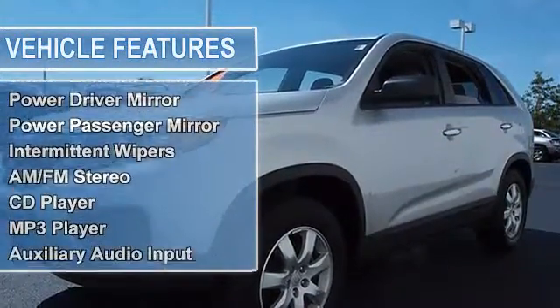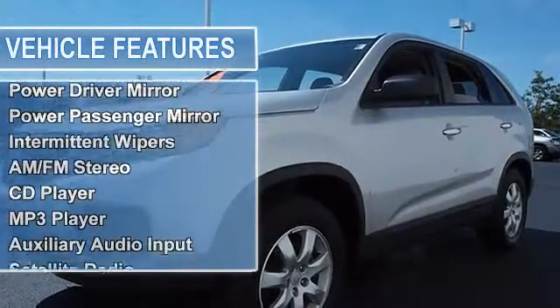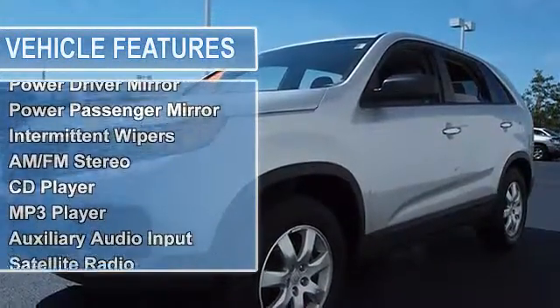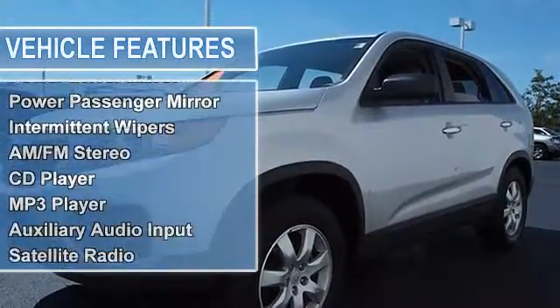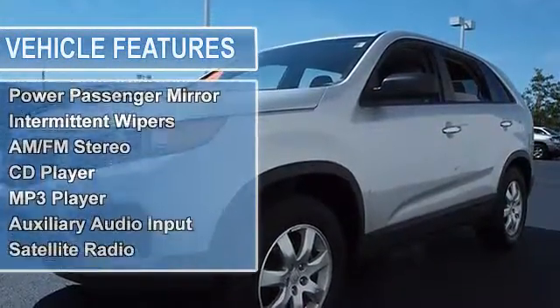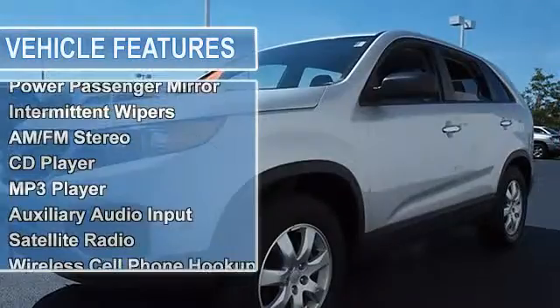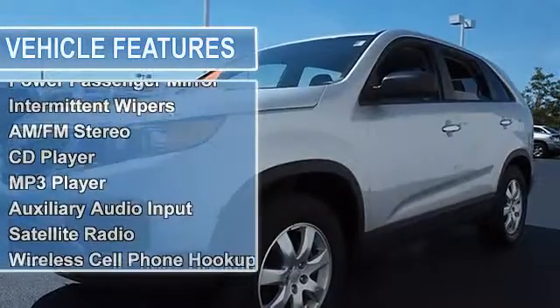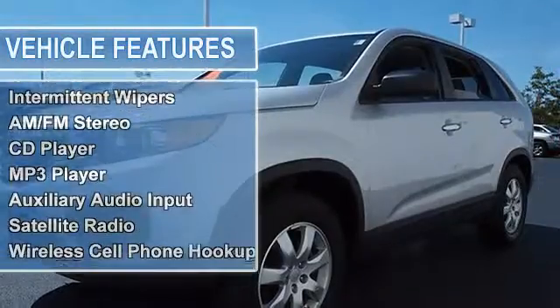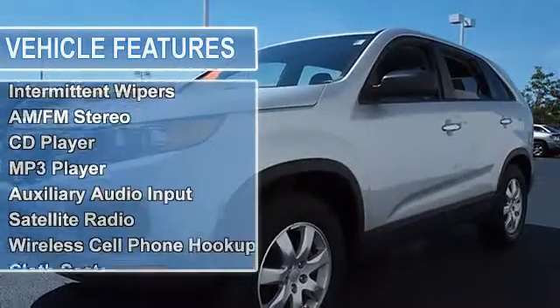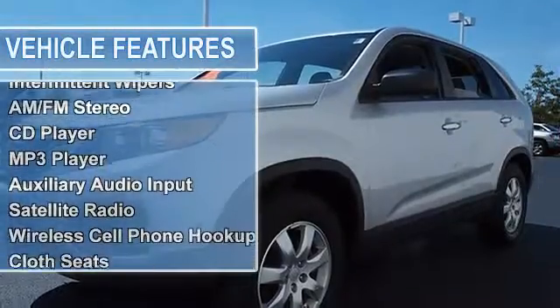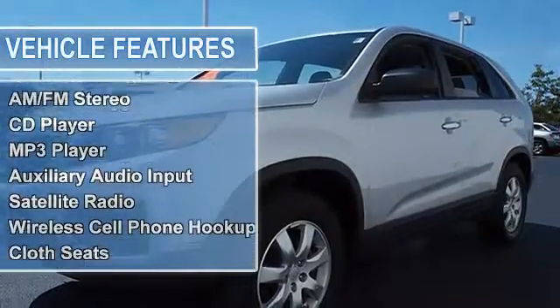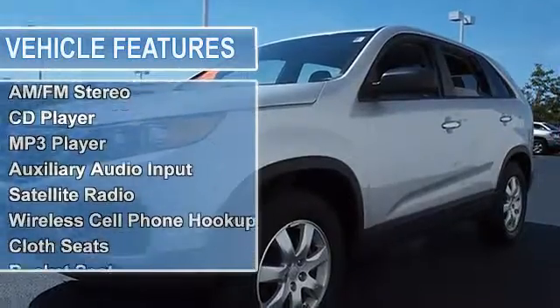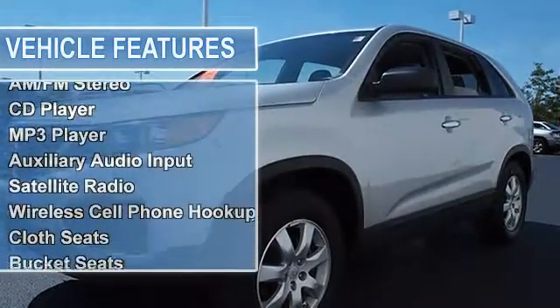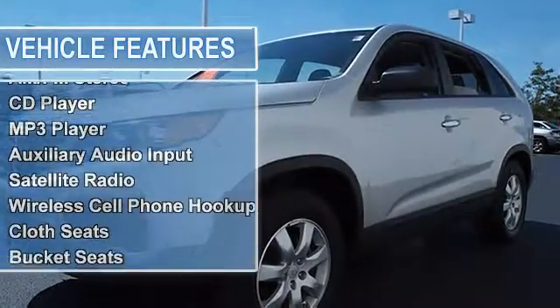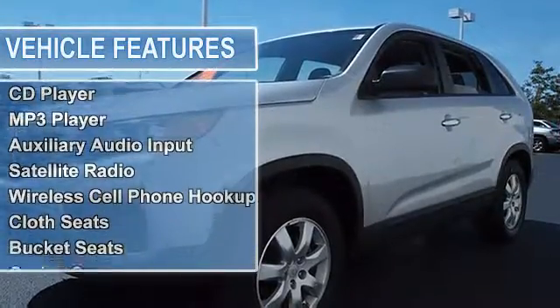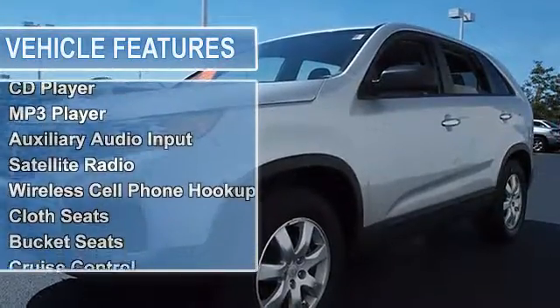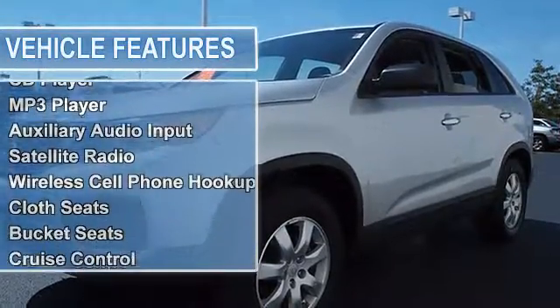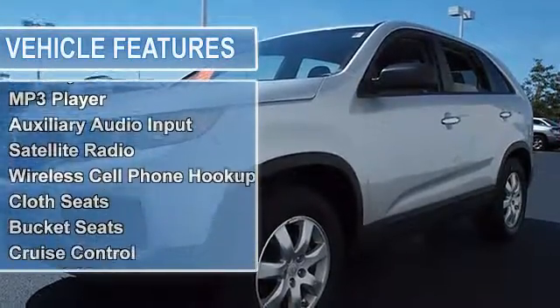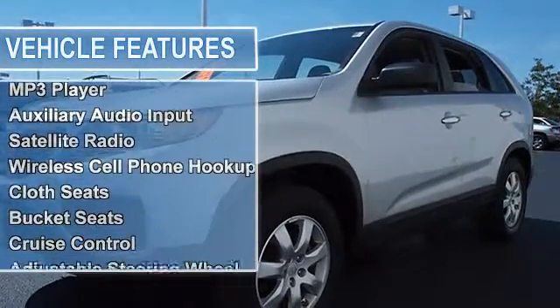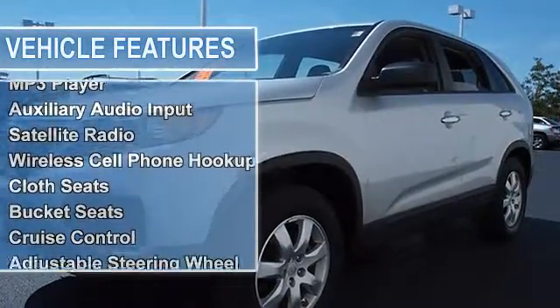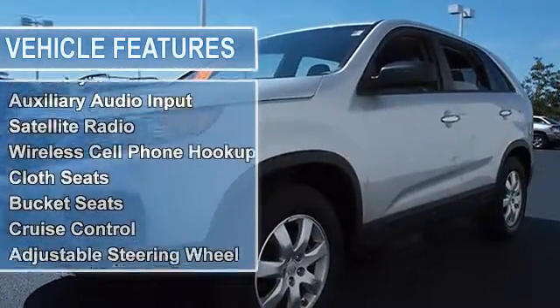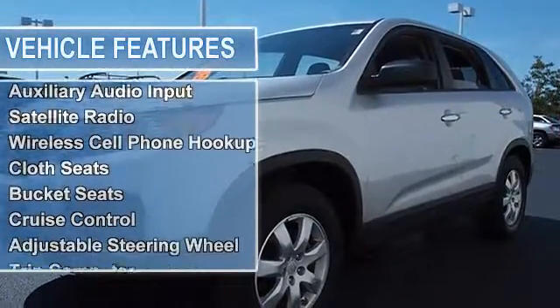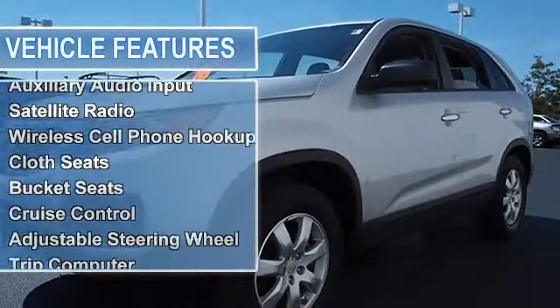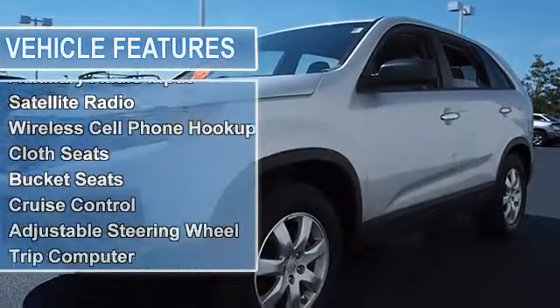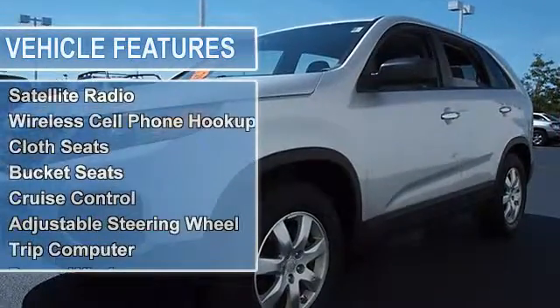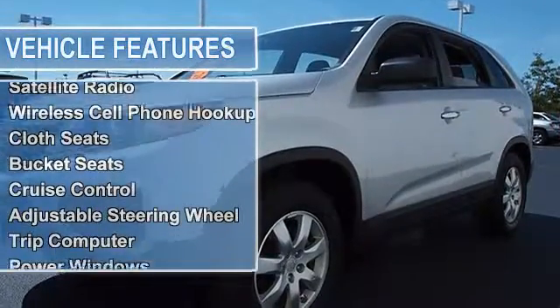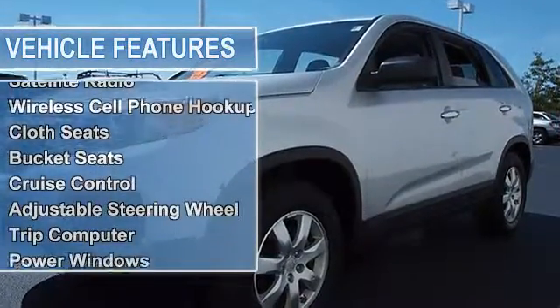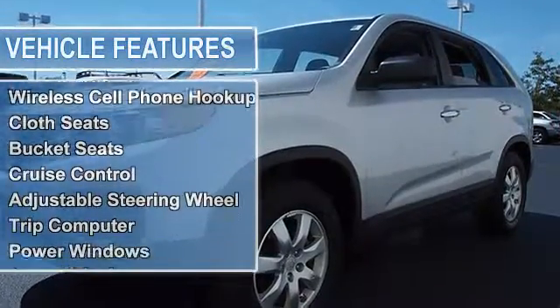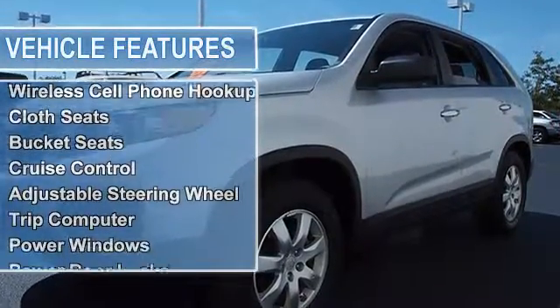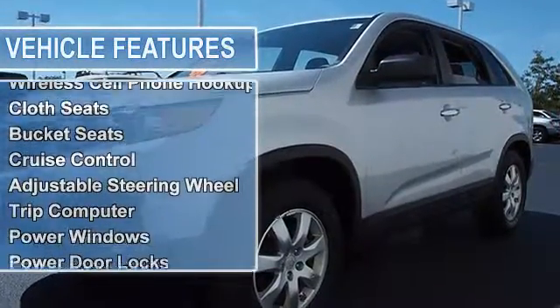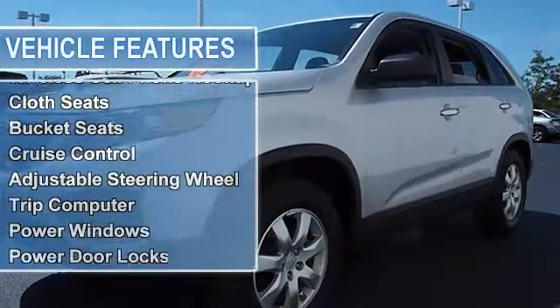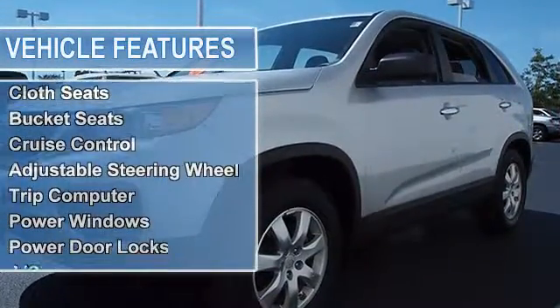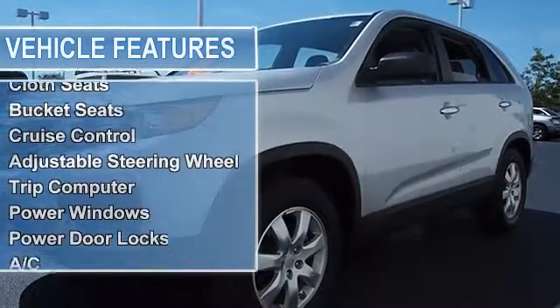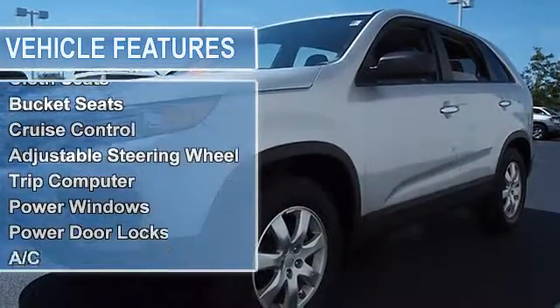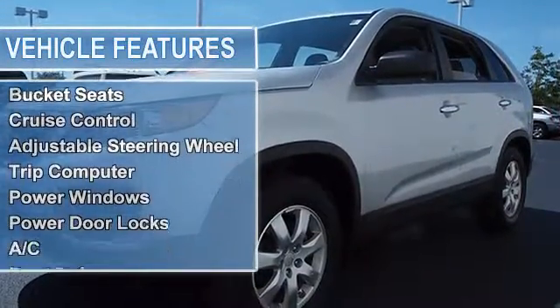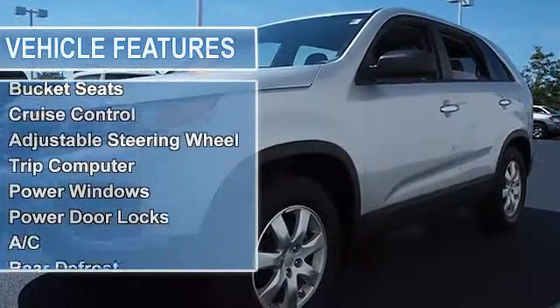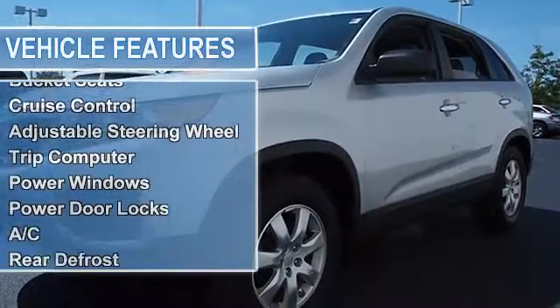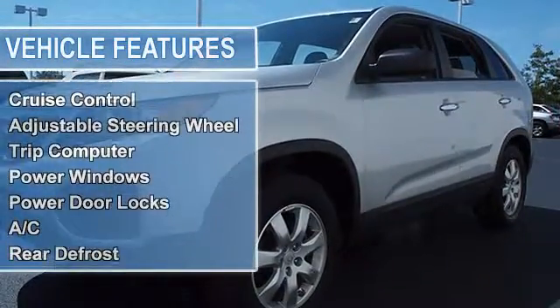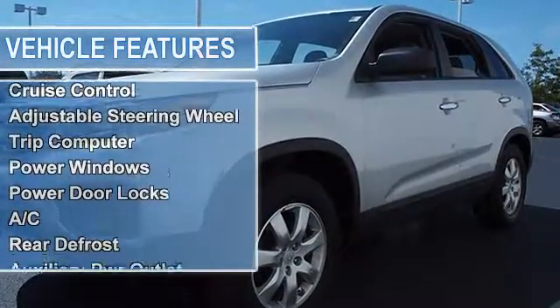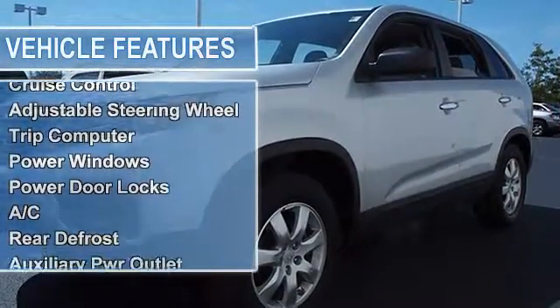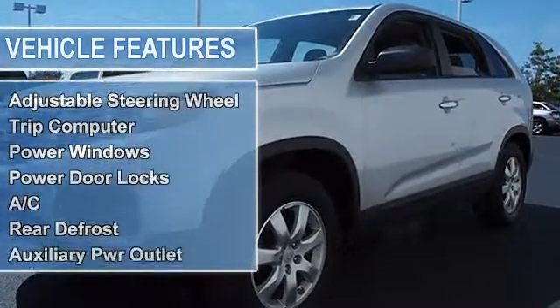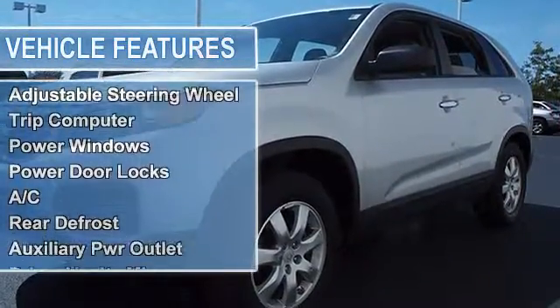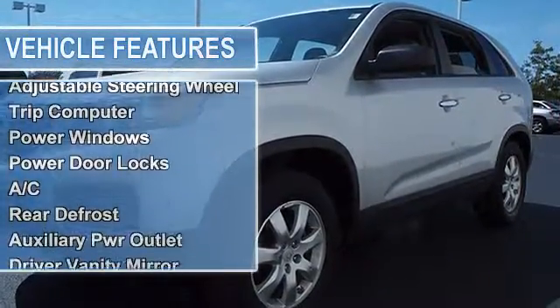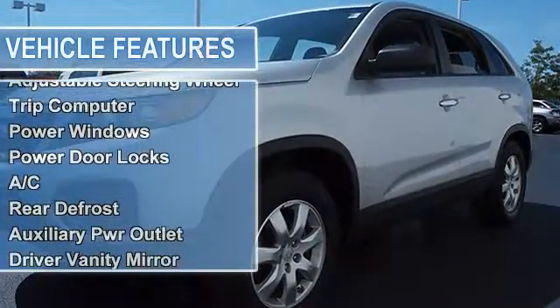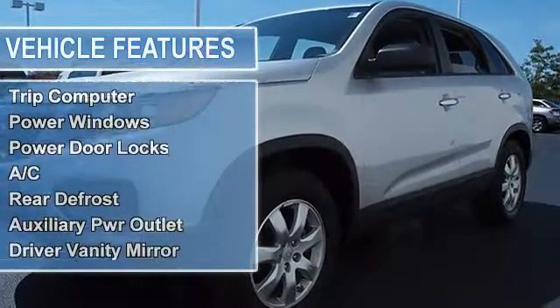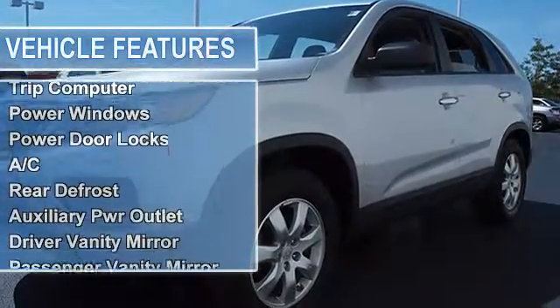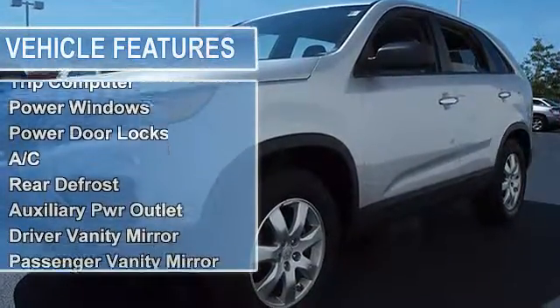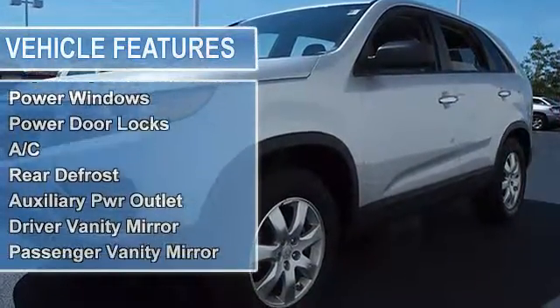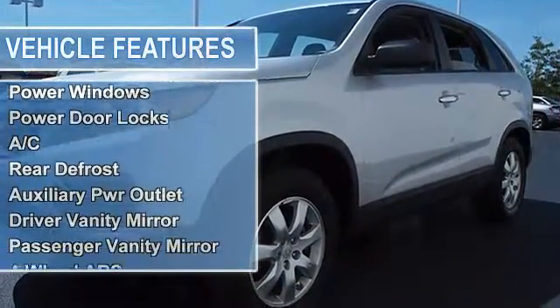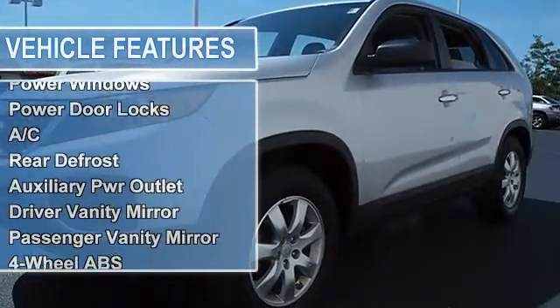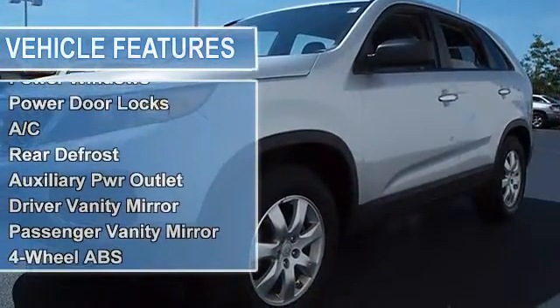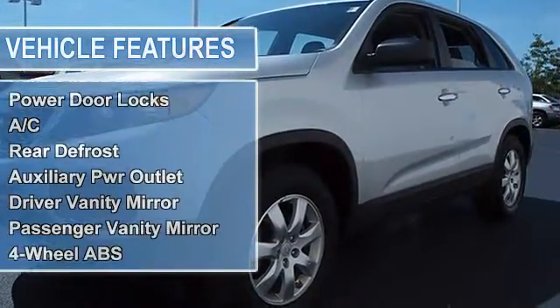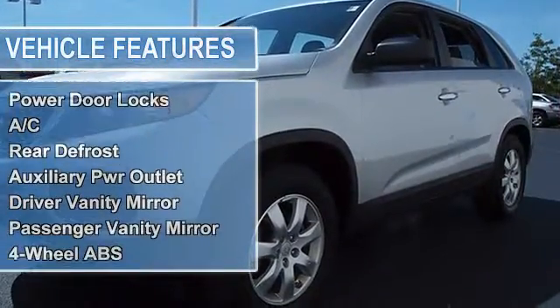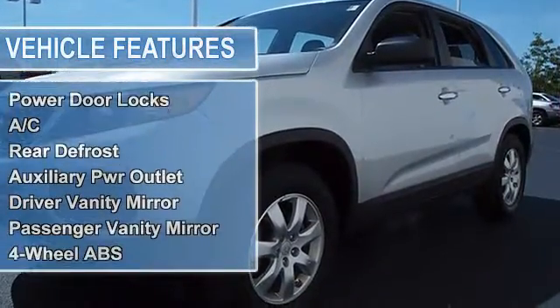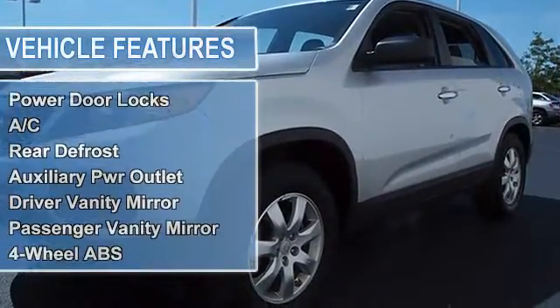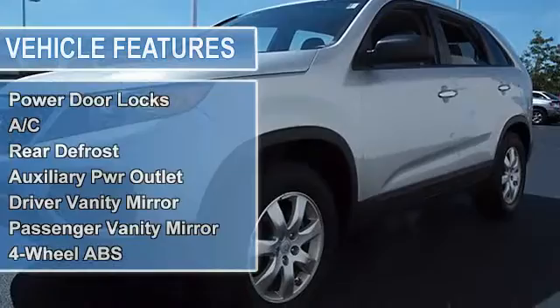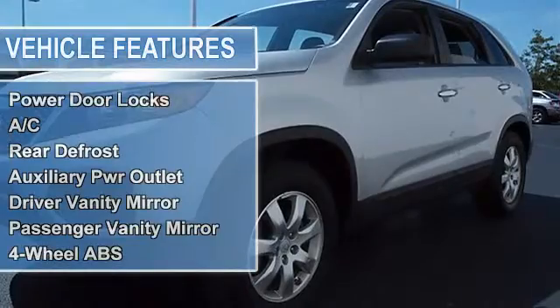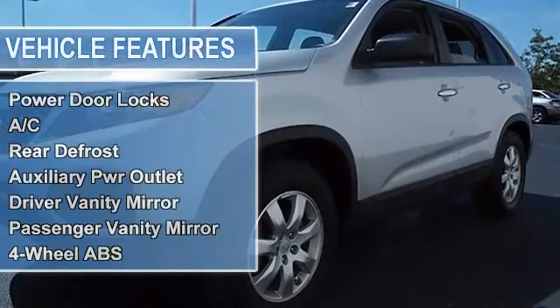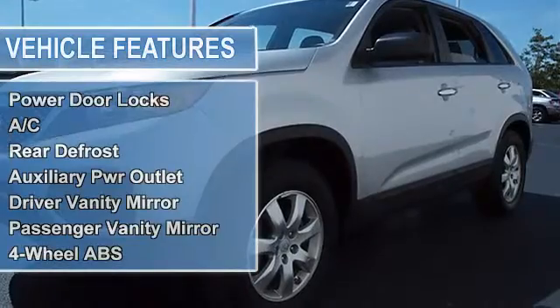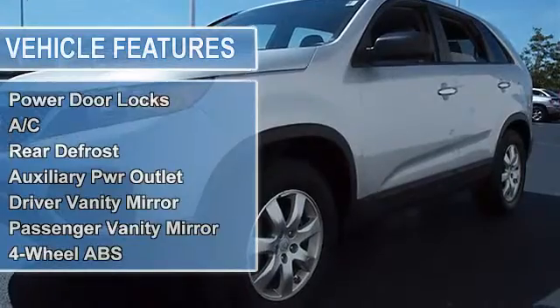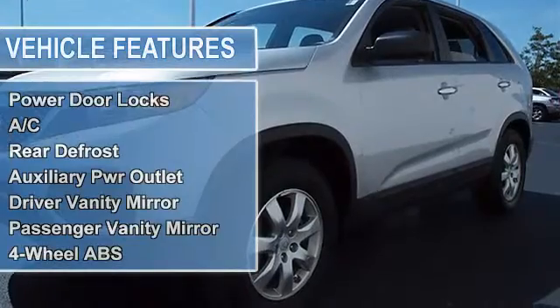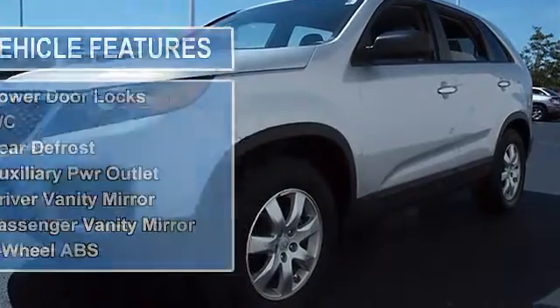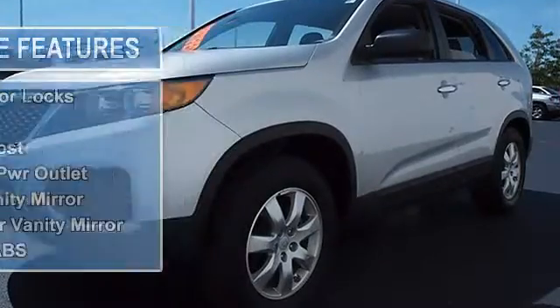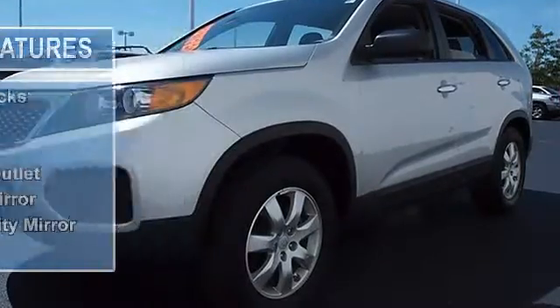Power driver mirror, power passenger mirror, intermittent wipers, variable speed intermittent wipers.